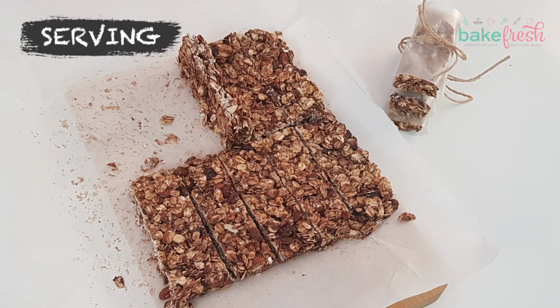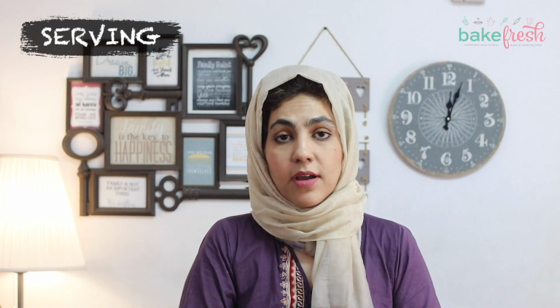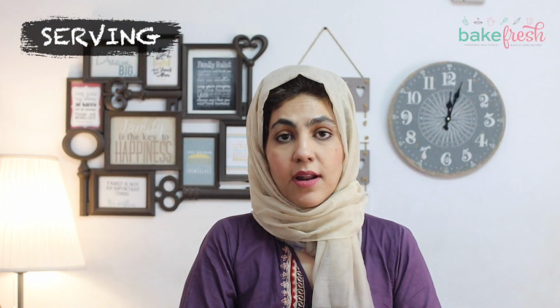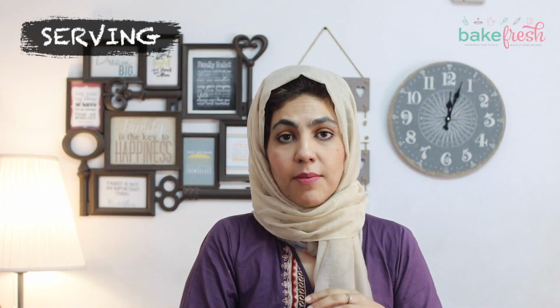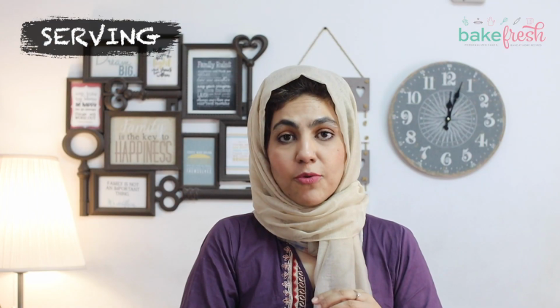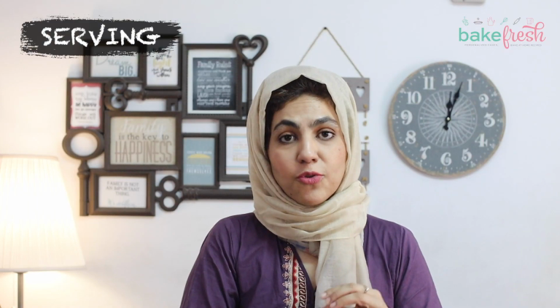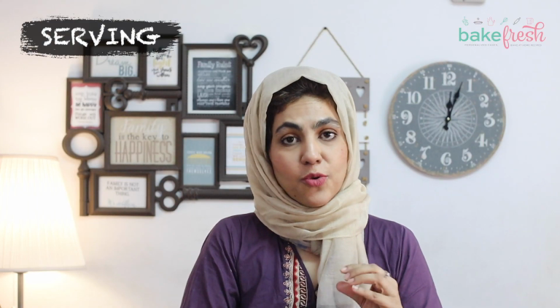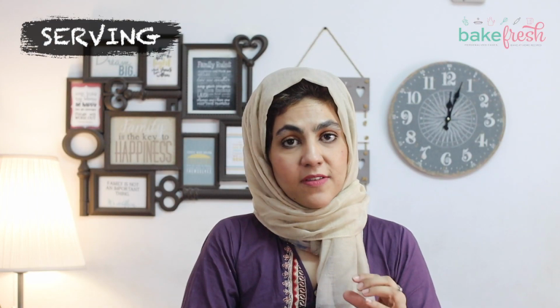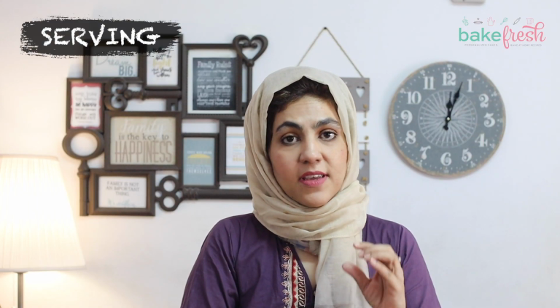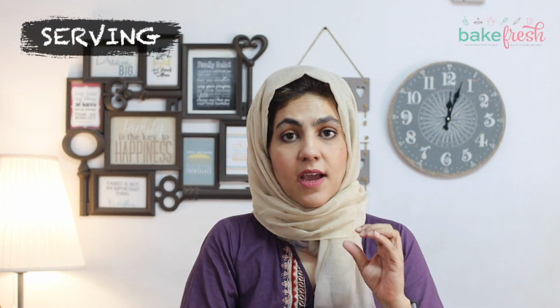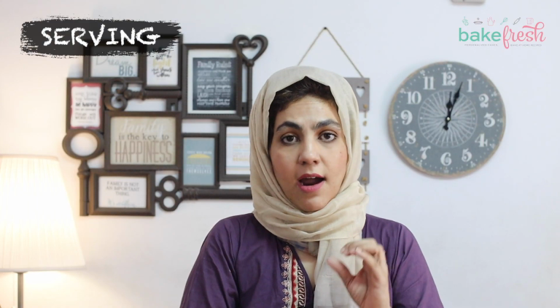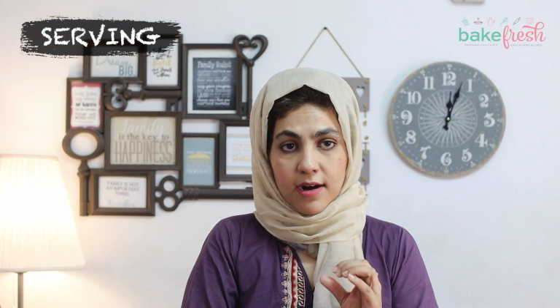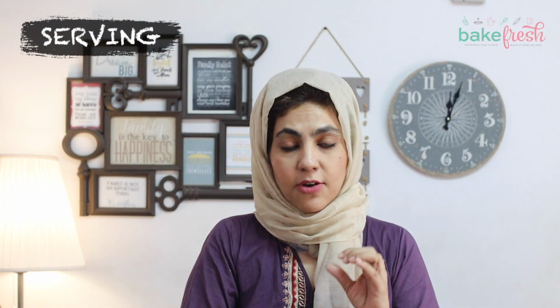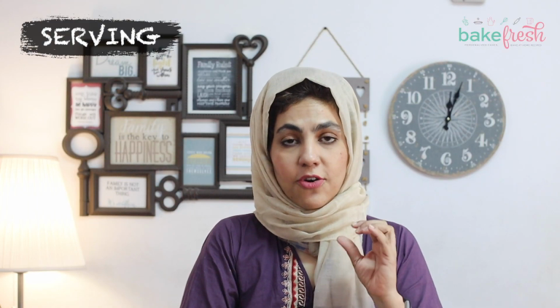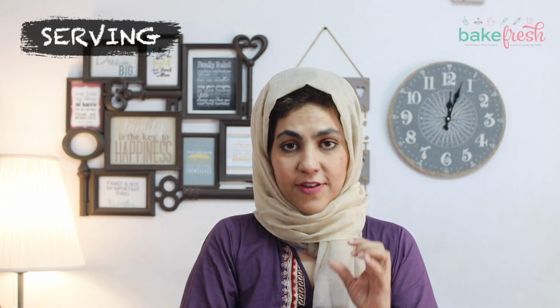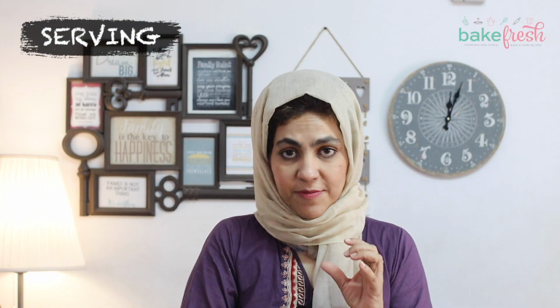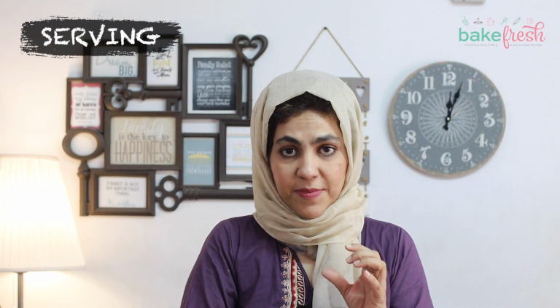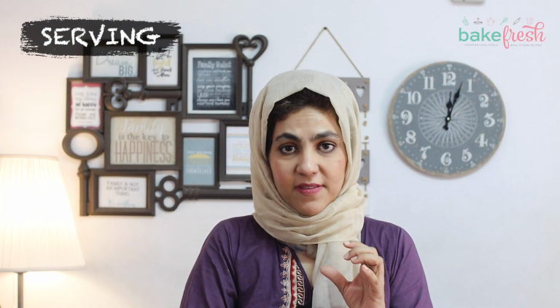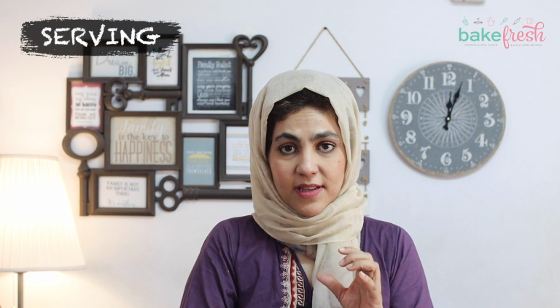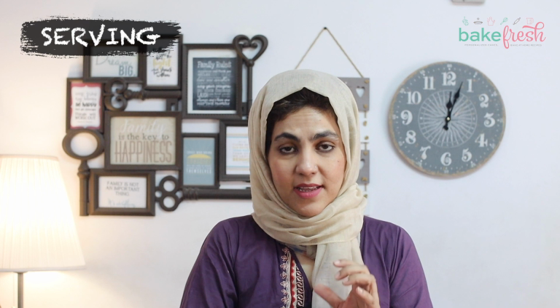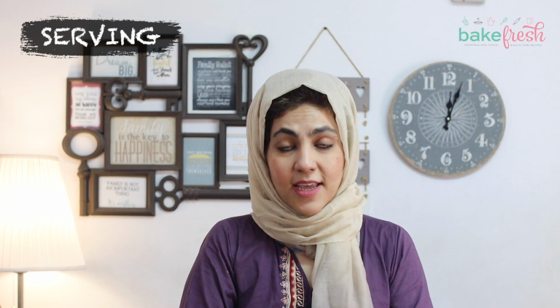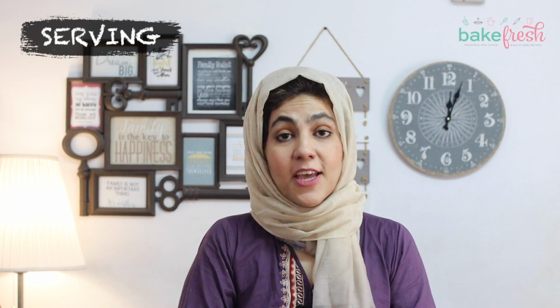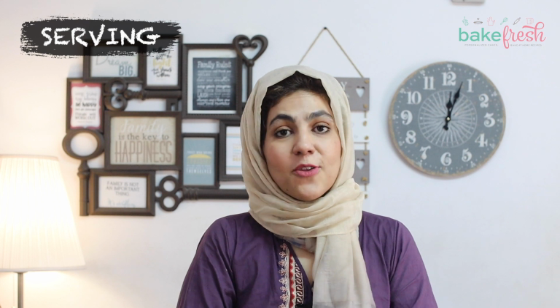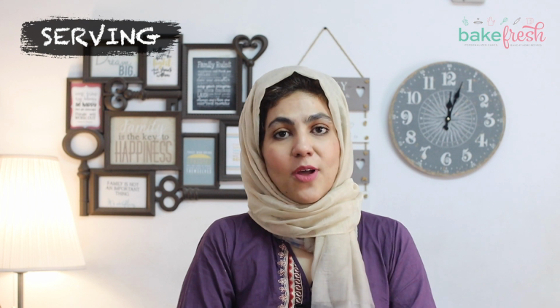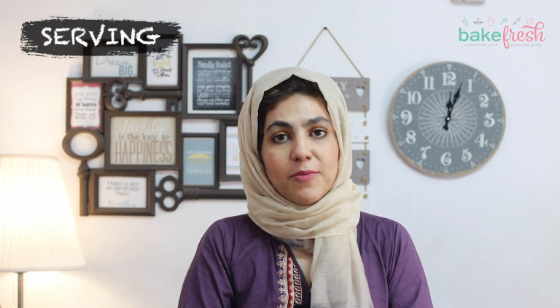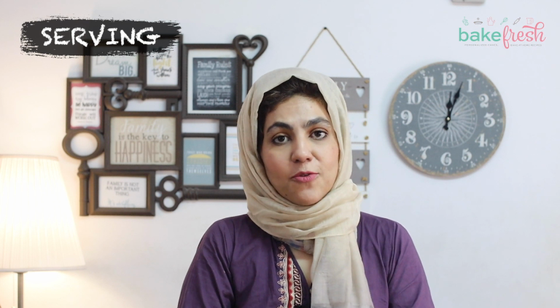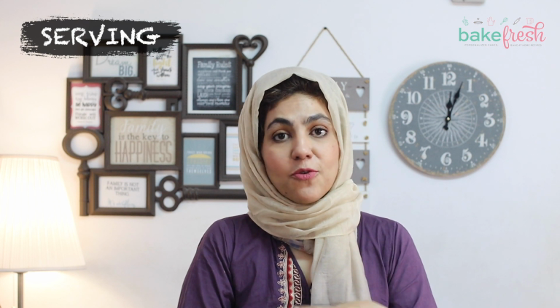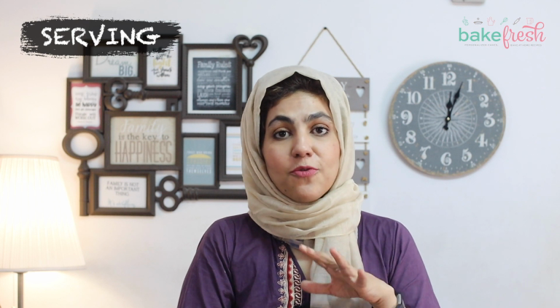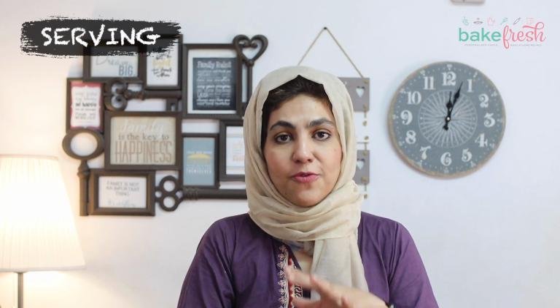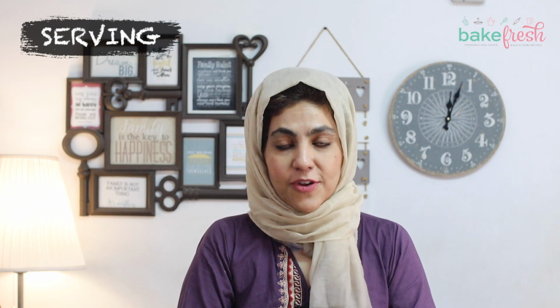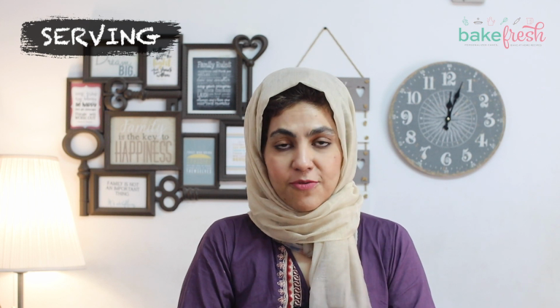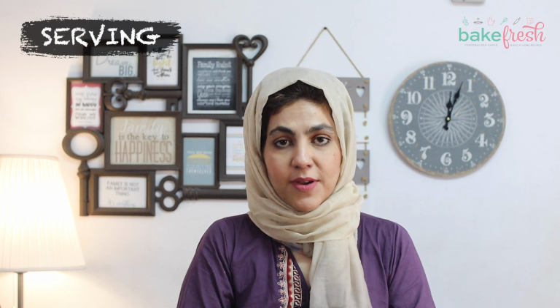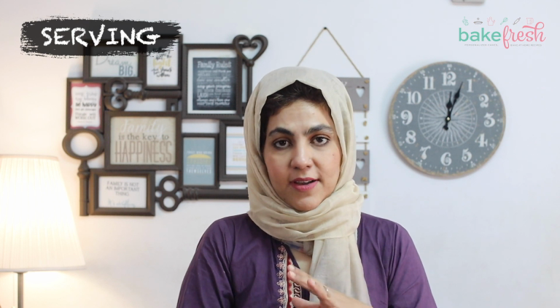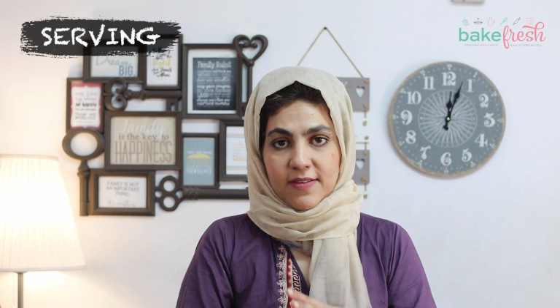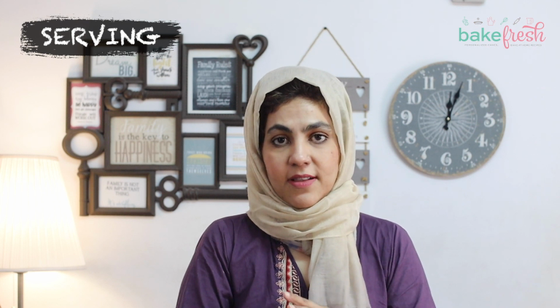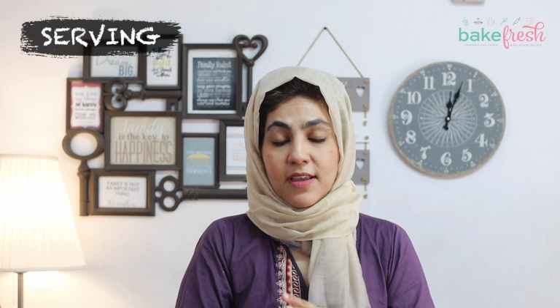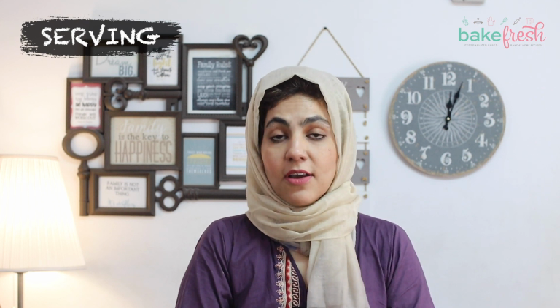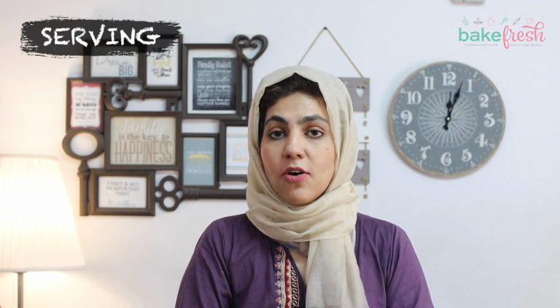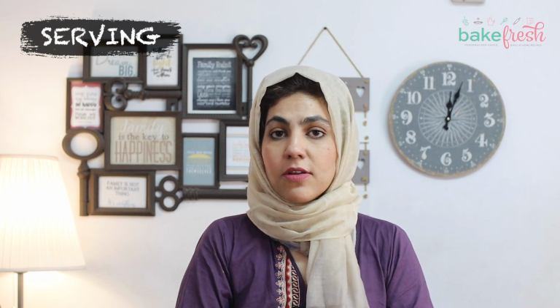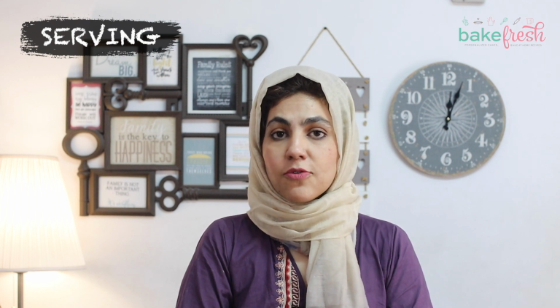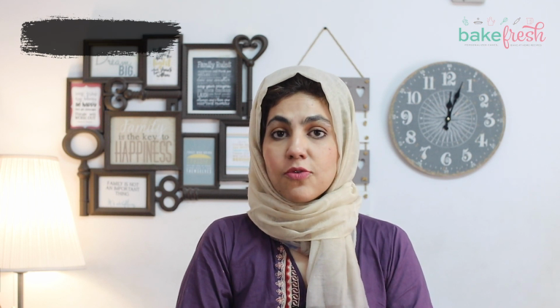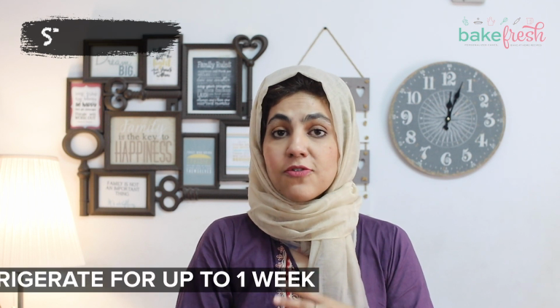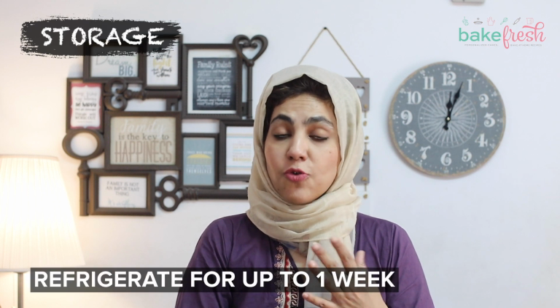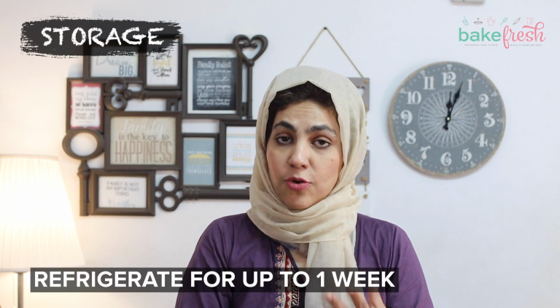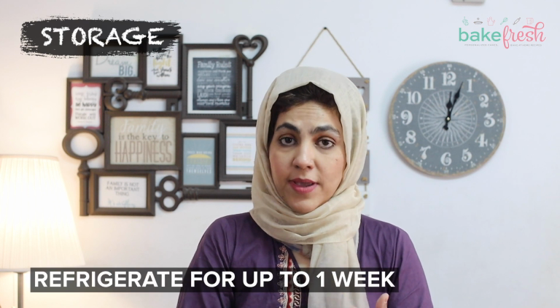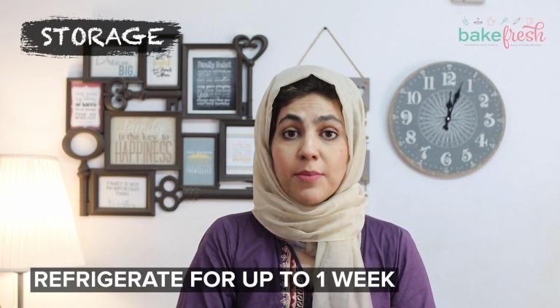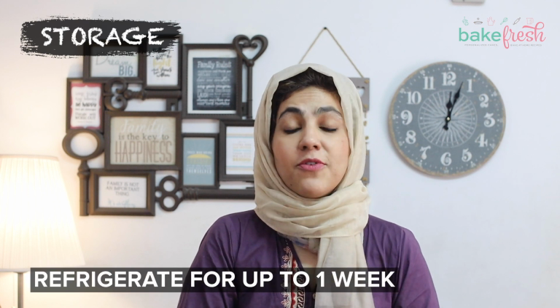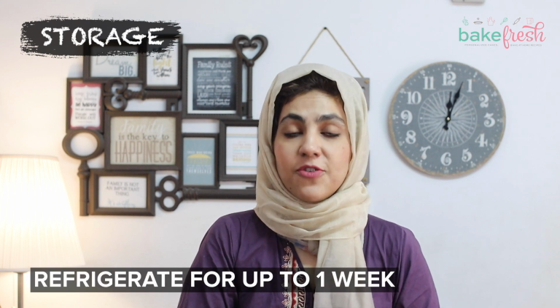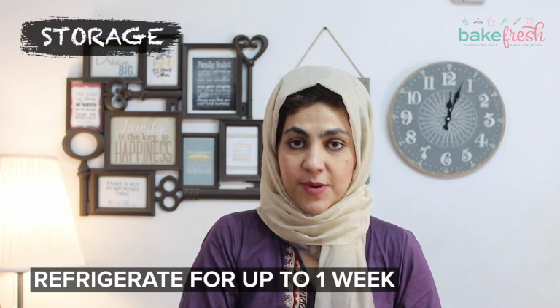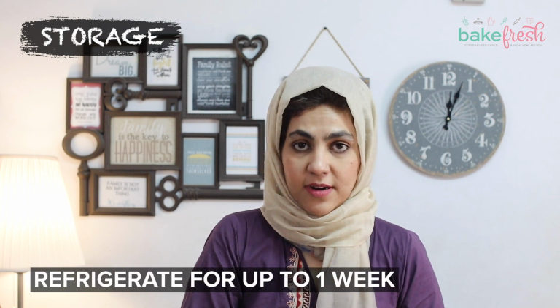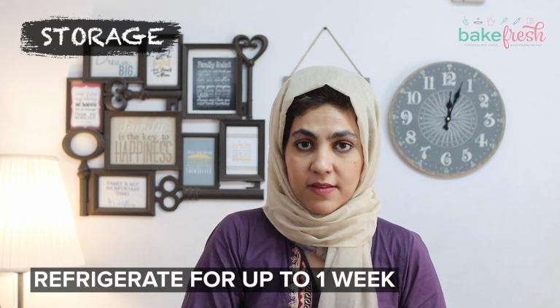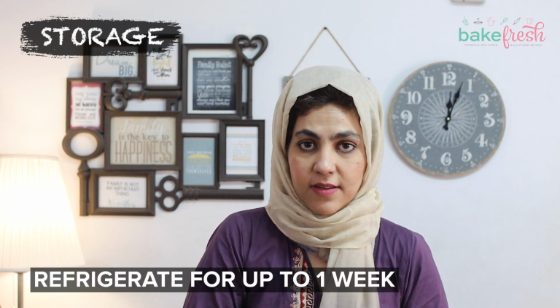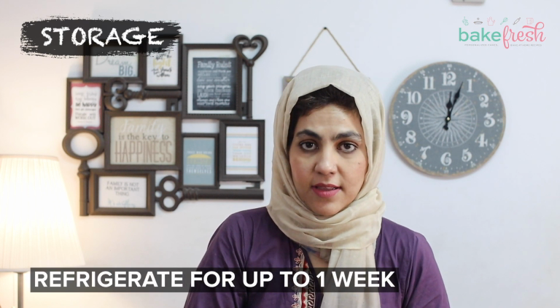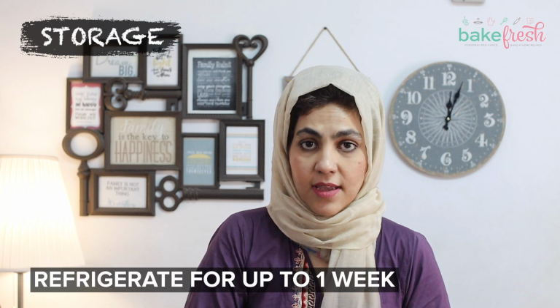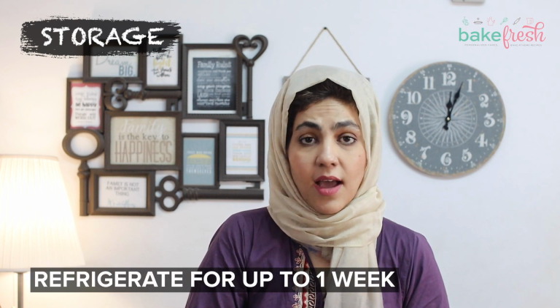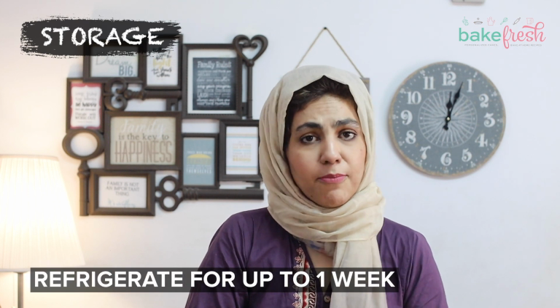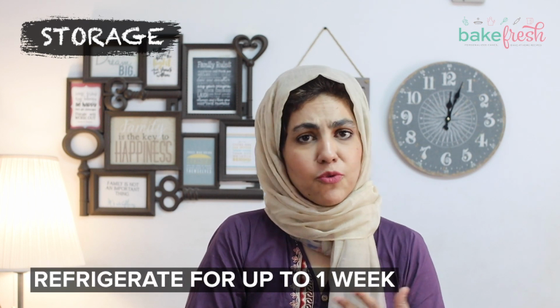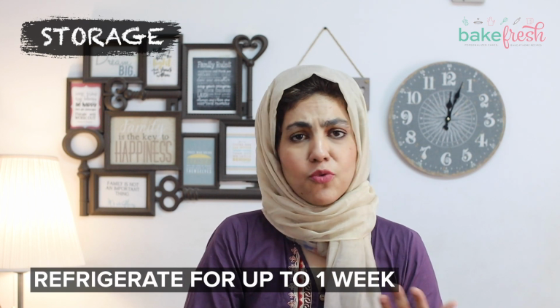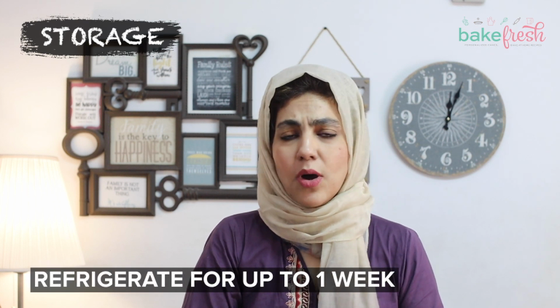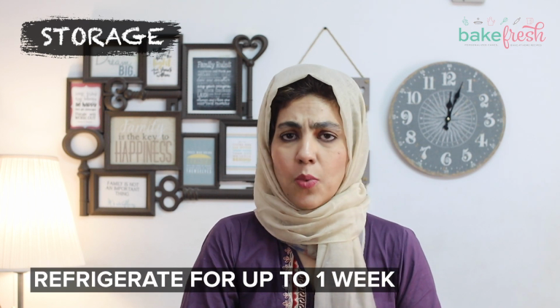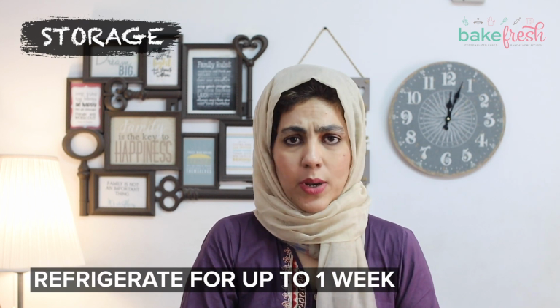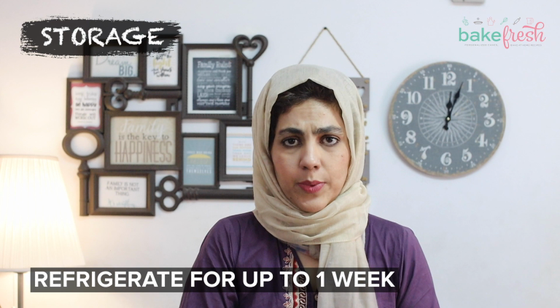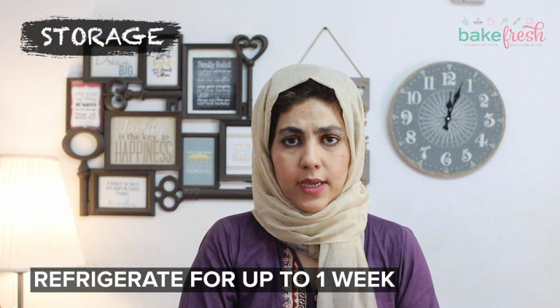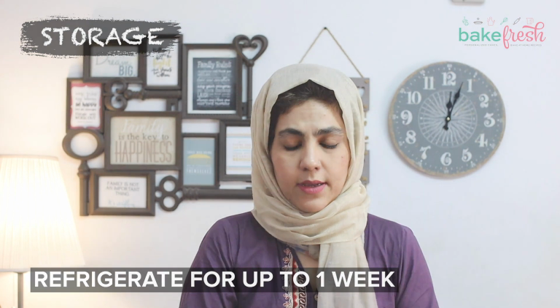If you like hard and crisp granola bars, you can keep them in the fridge and store them for up to one week.